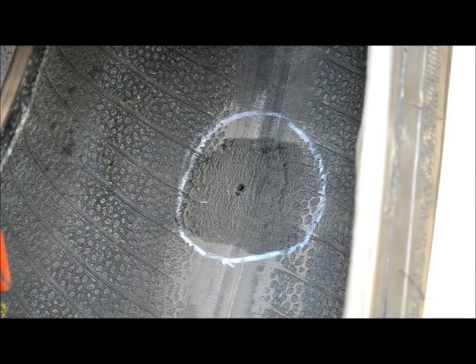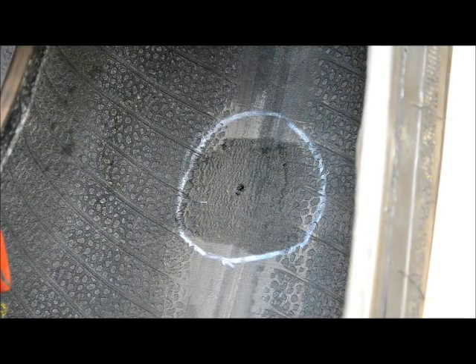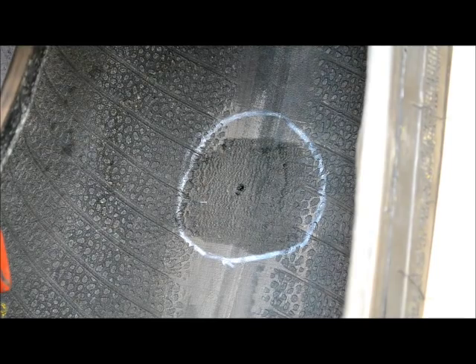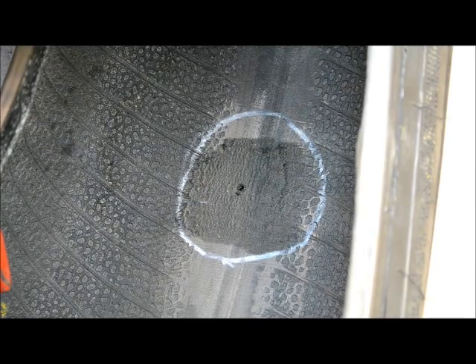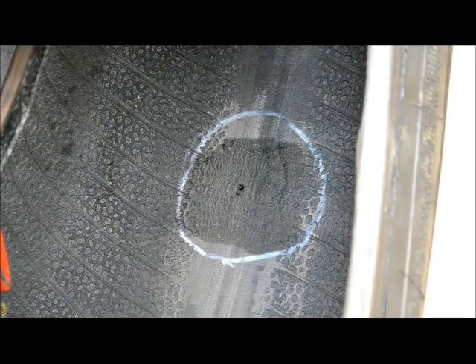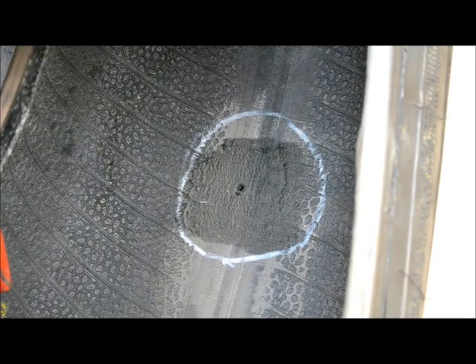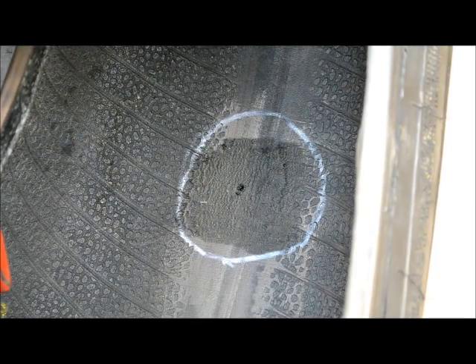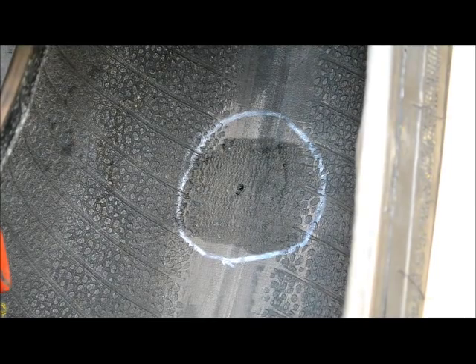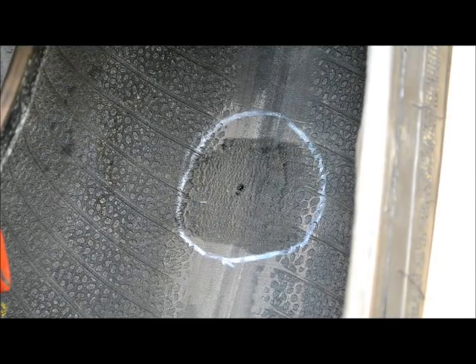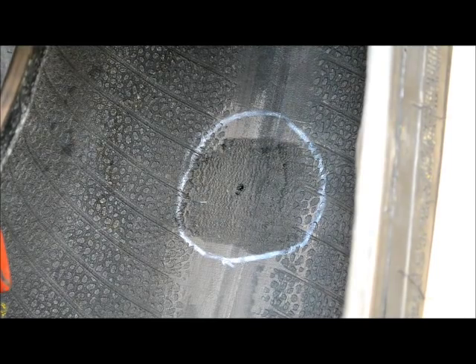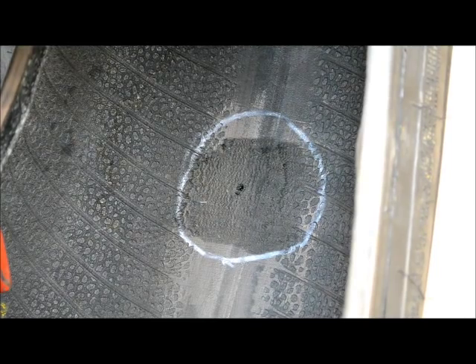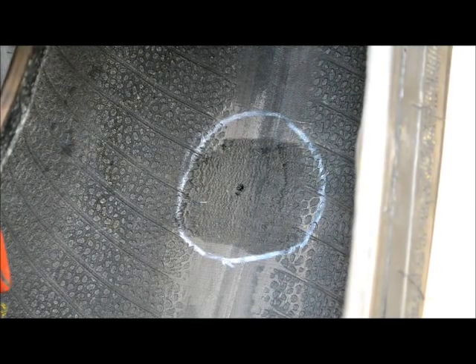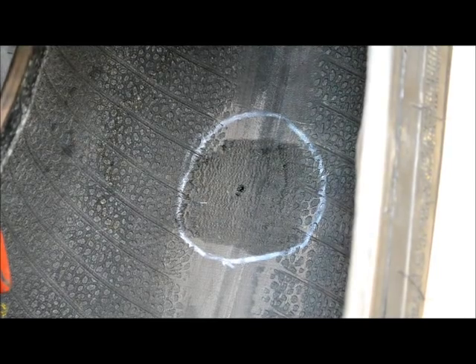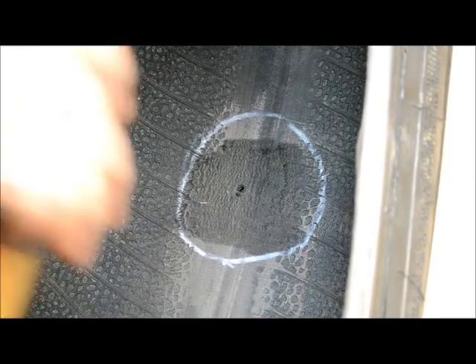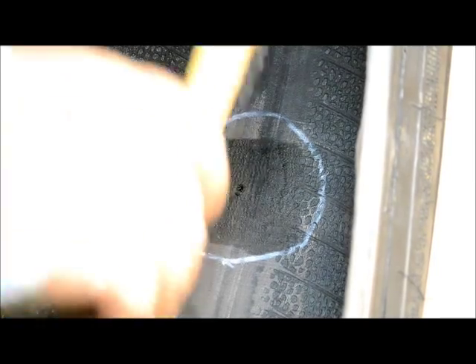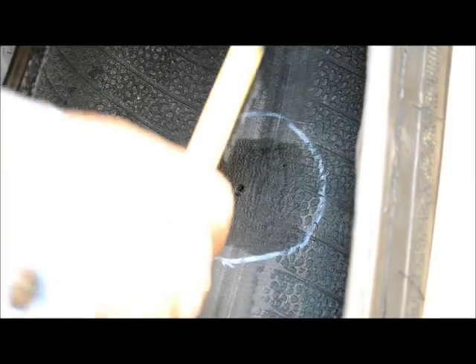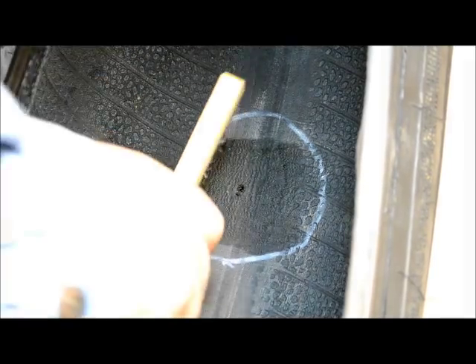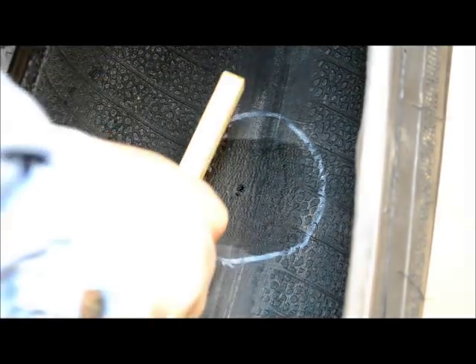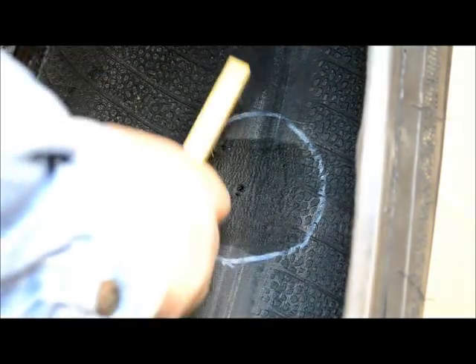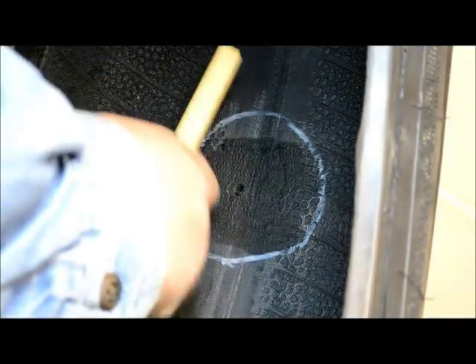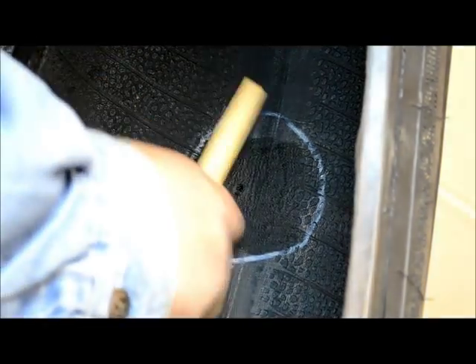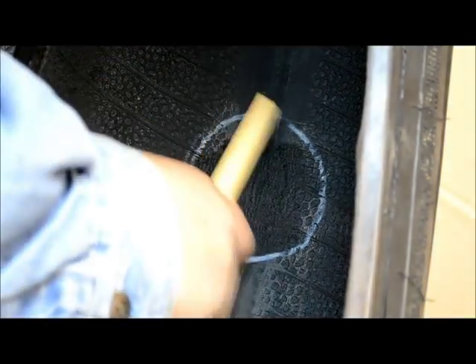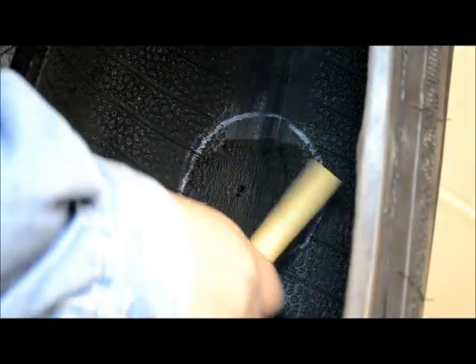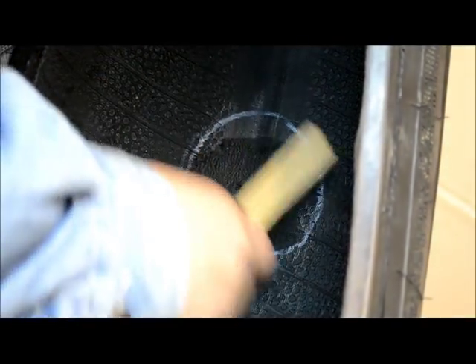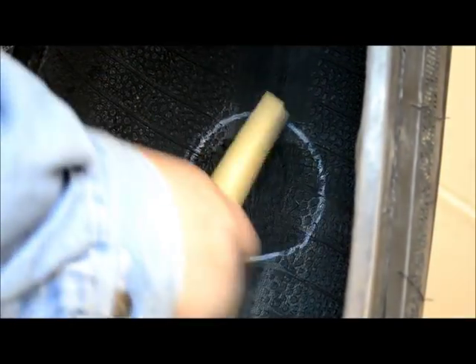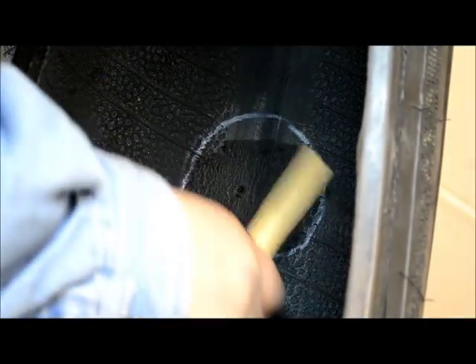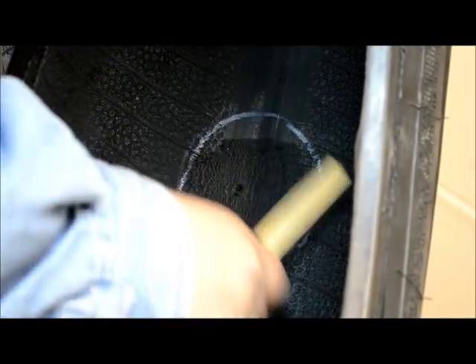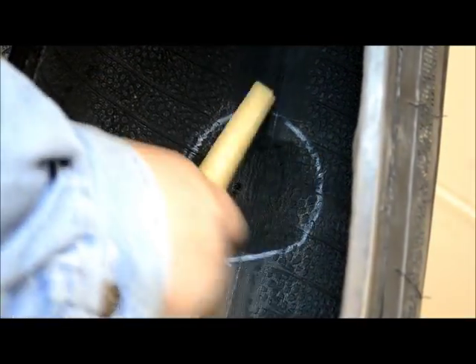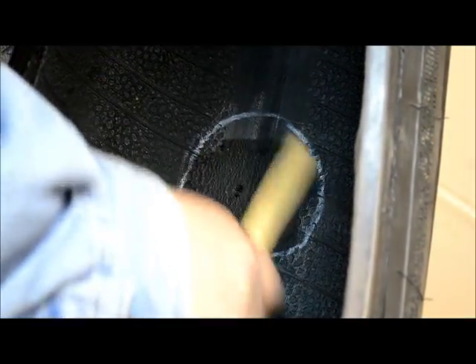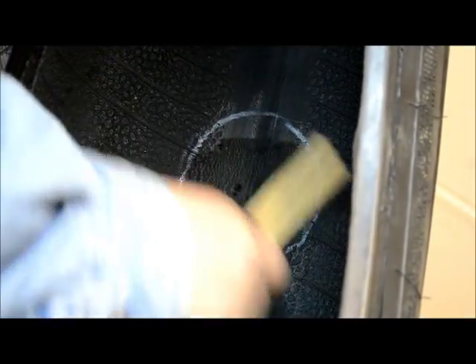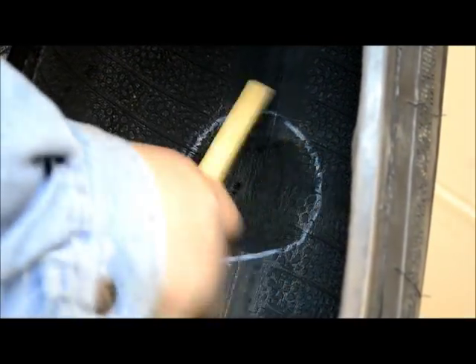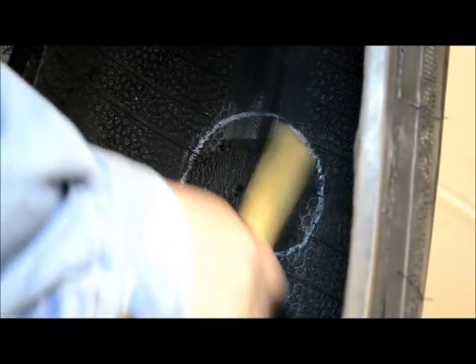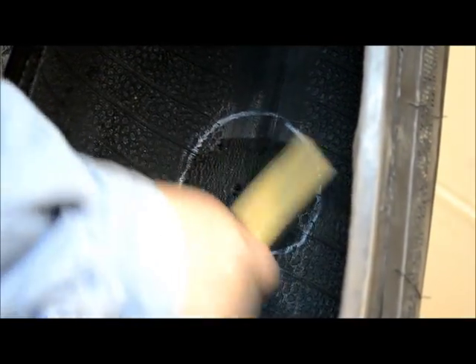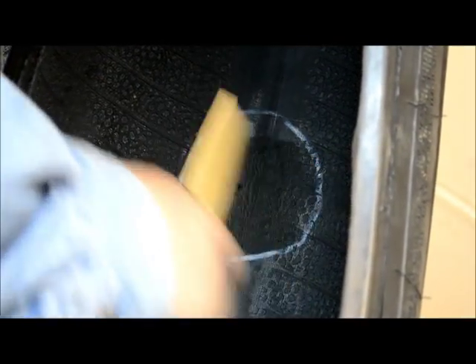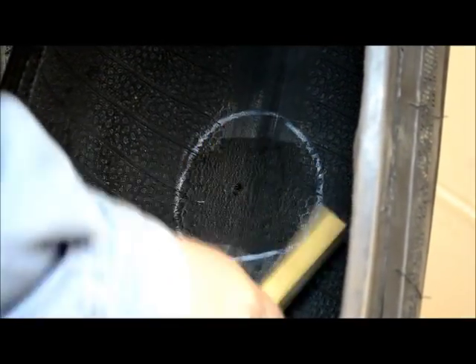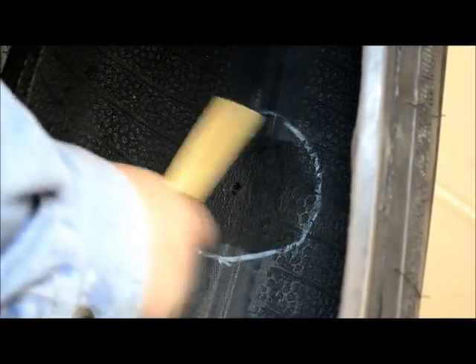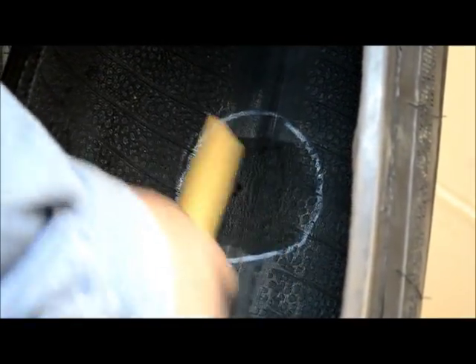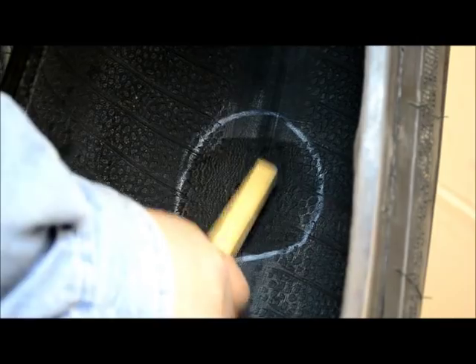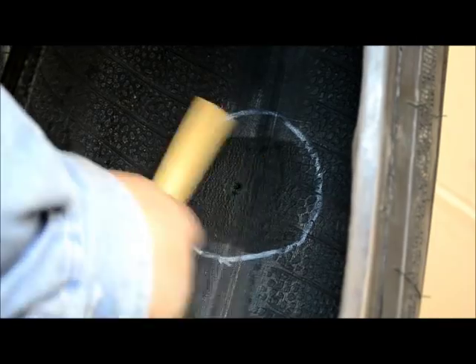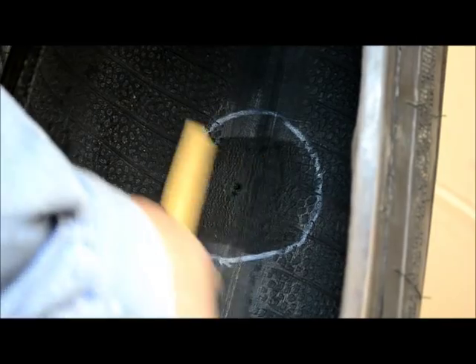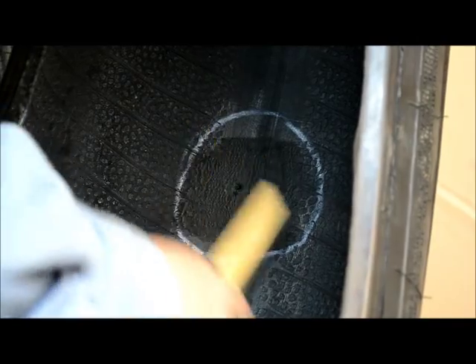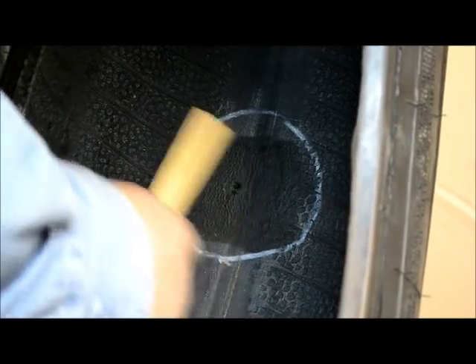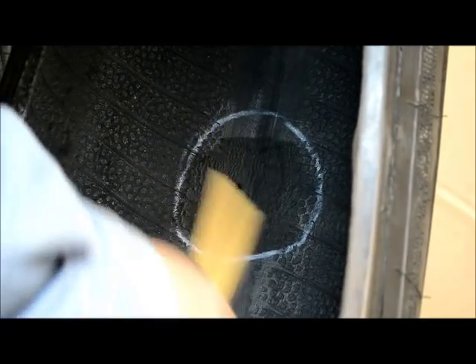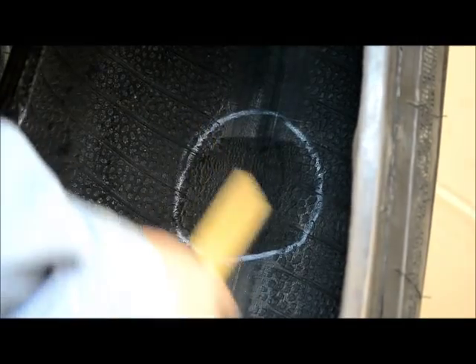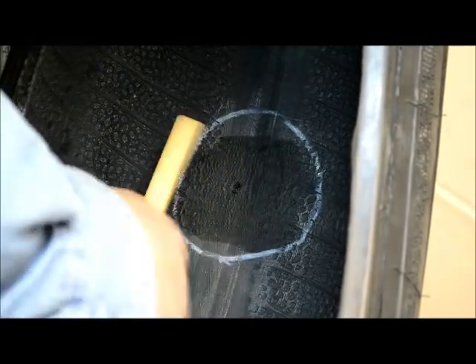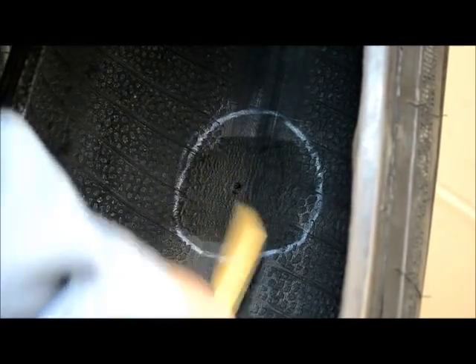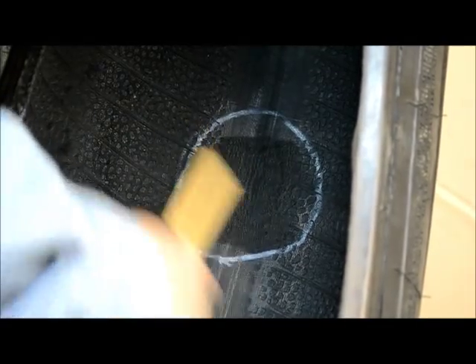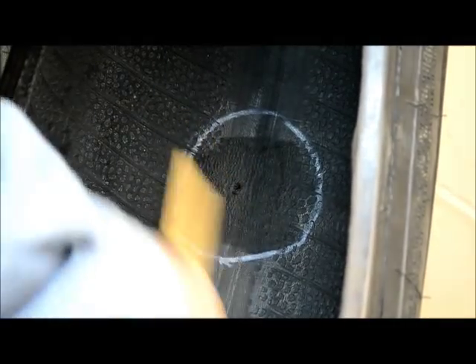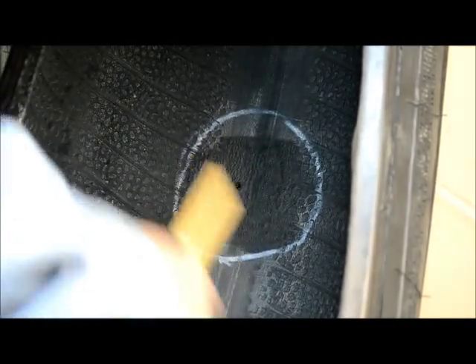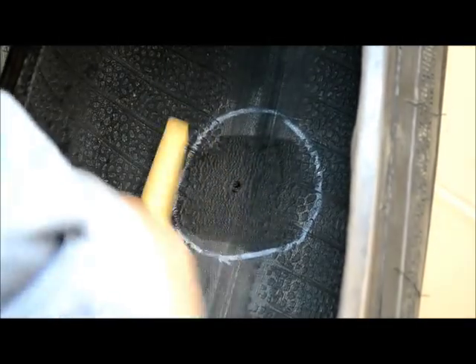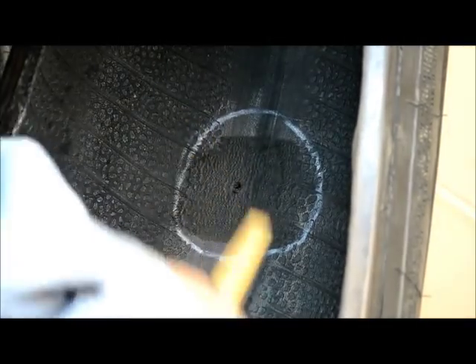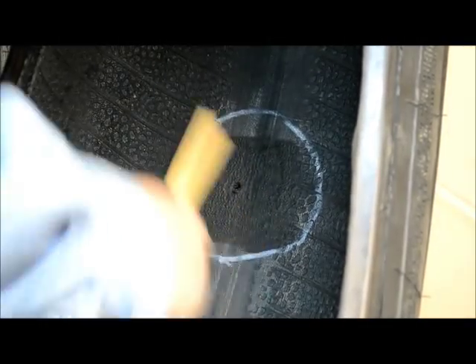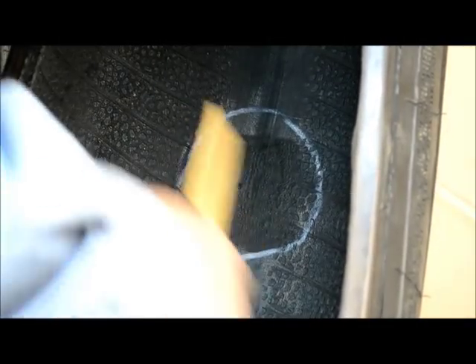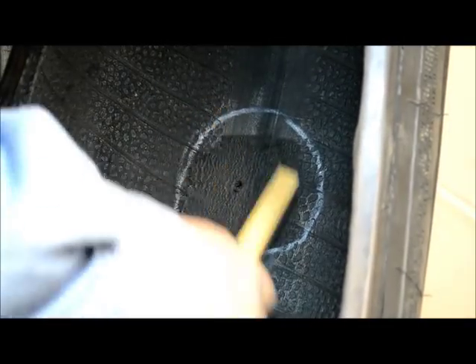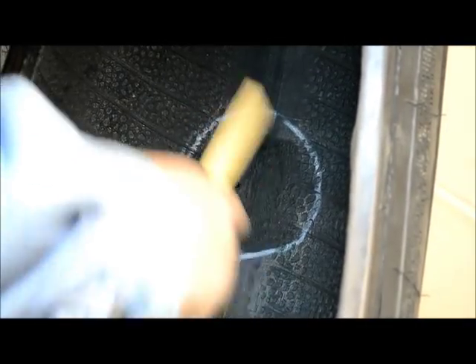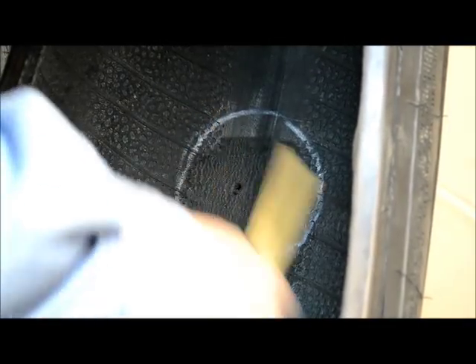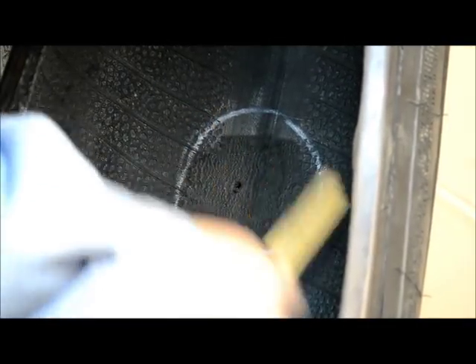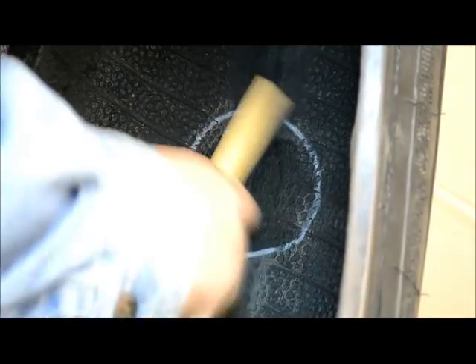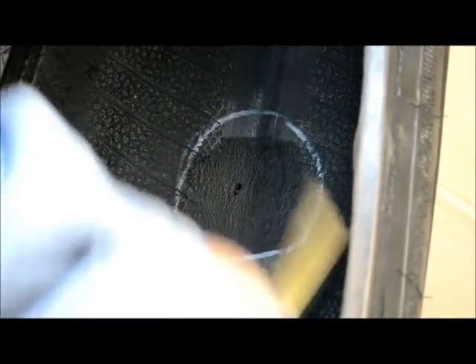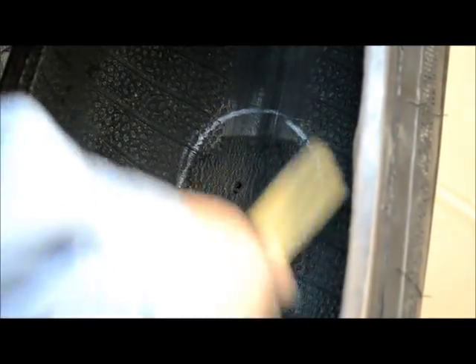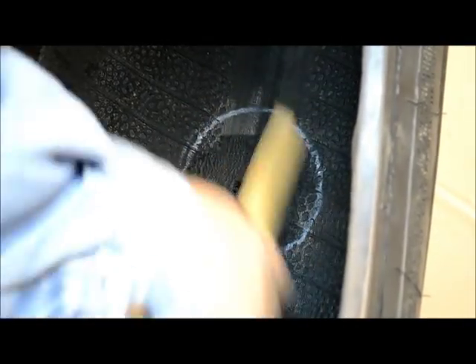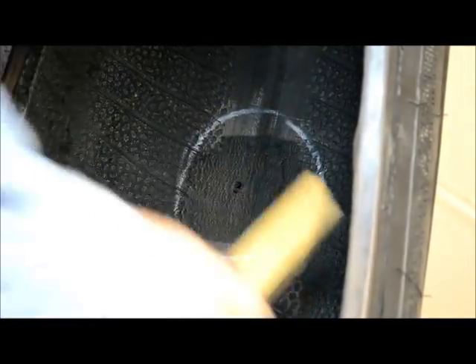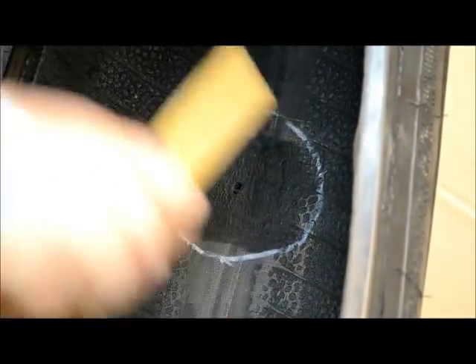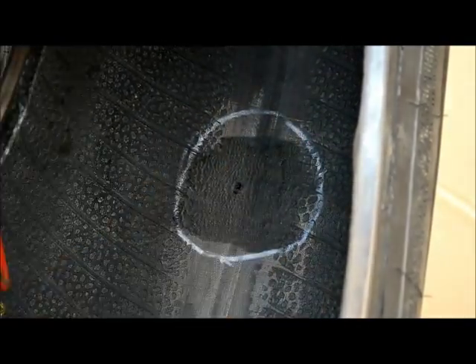Using a wire brush and vacuum, remove all contaminants from the buffed area. Avoid touching the buffed area.